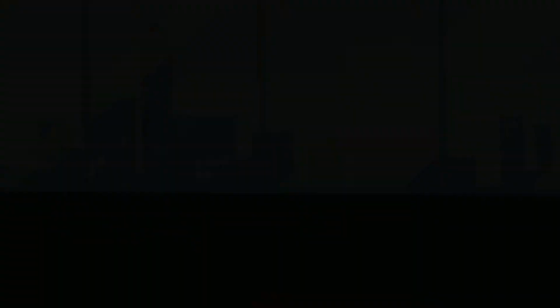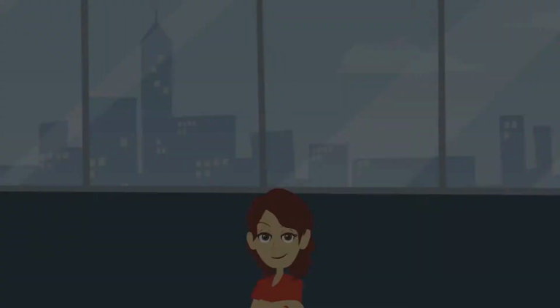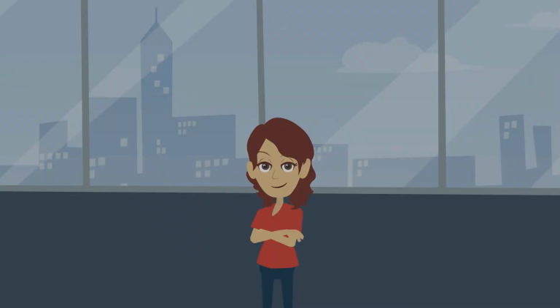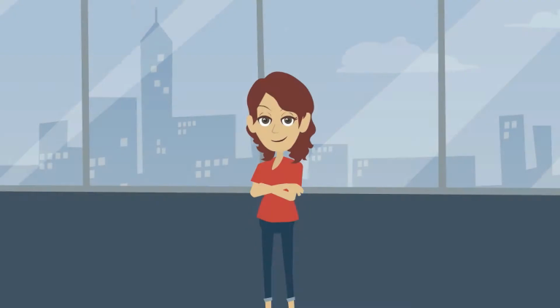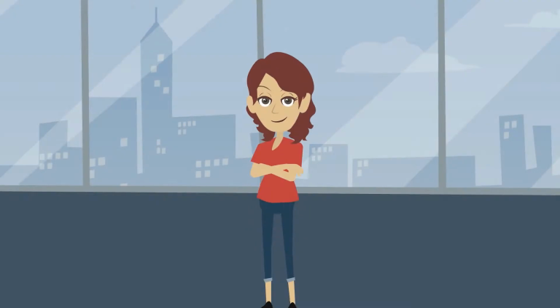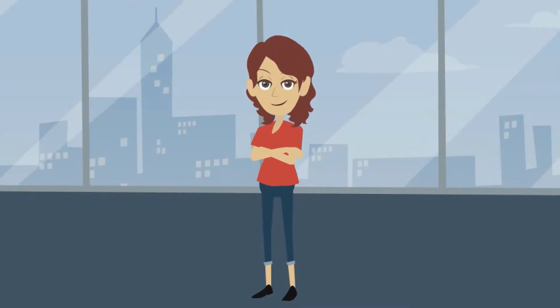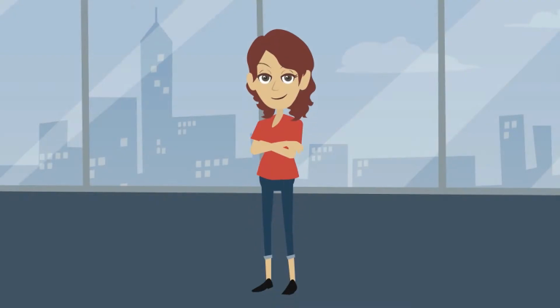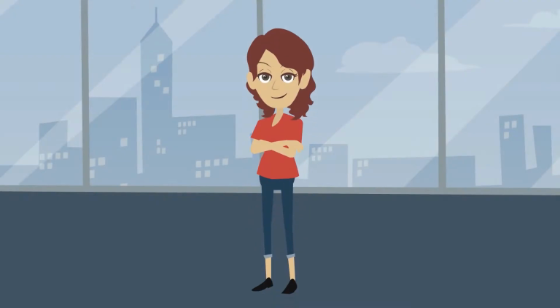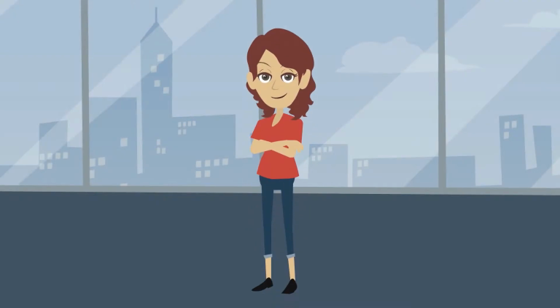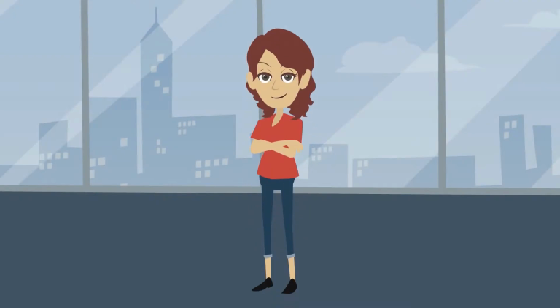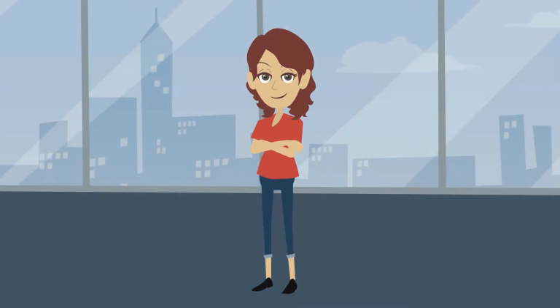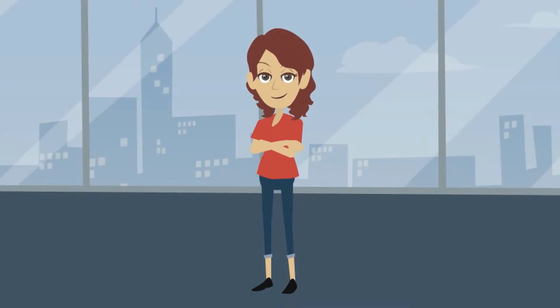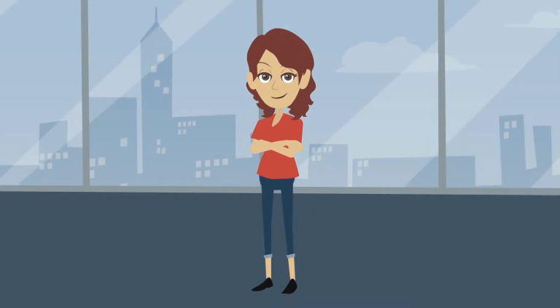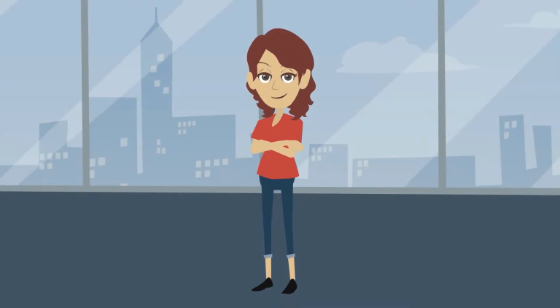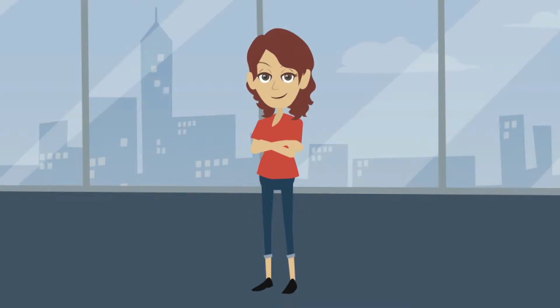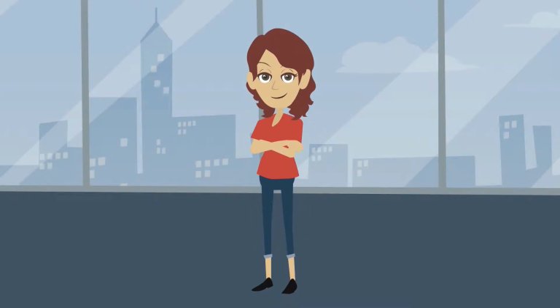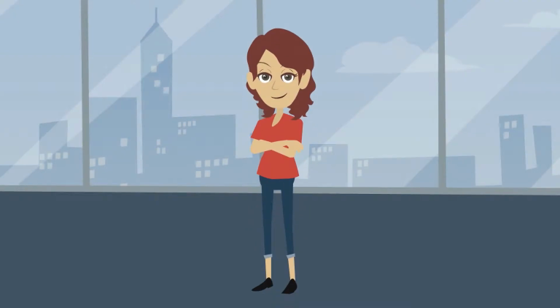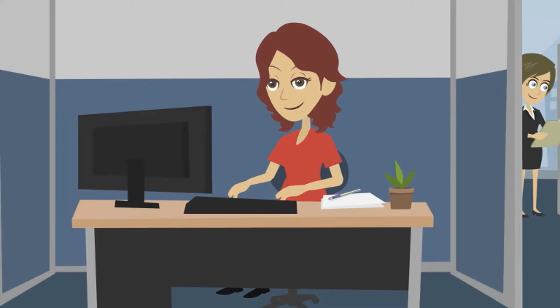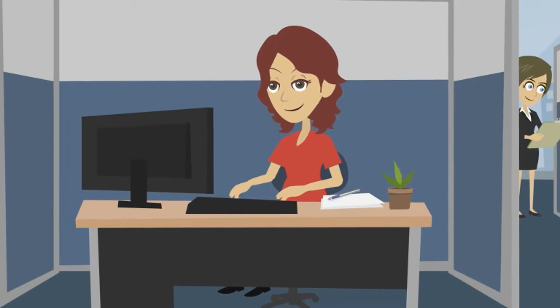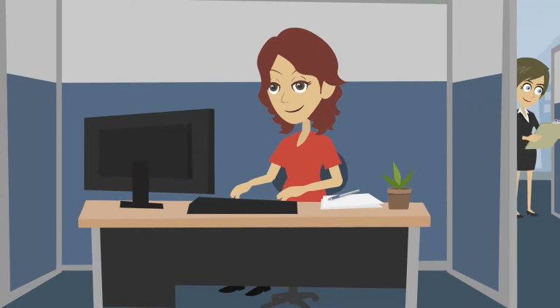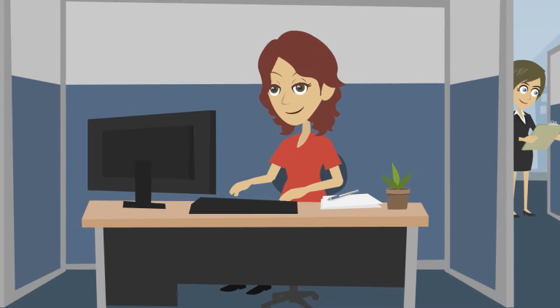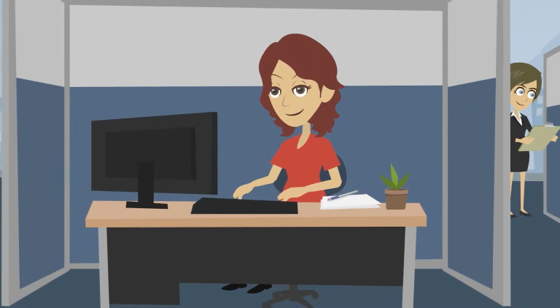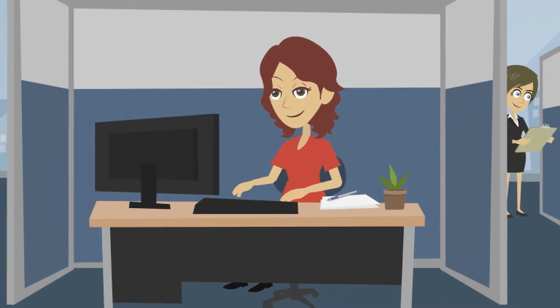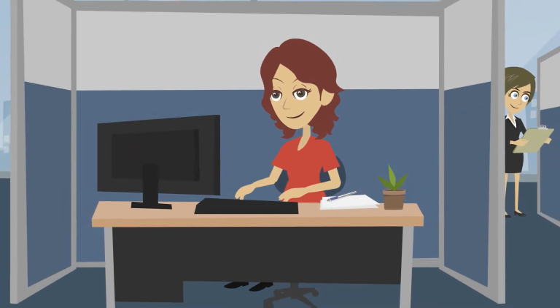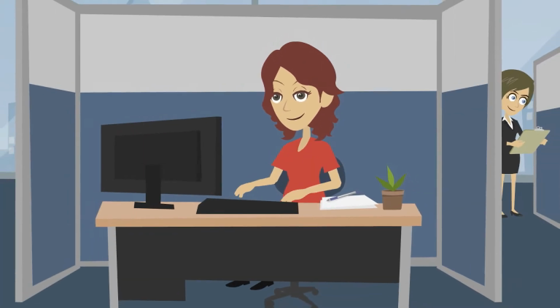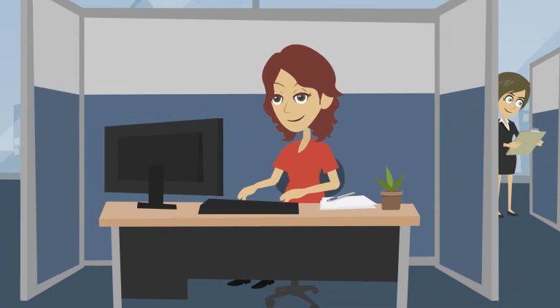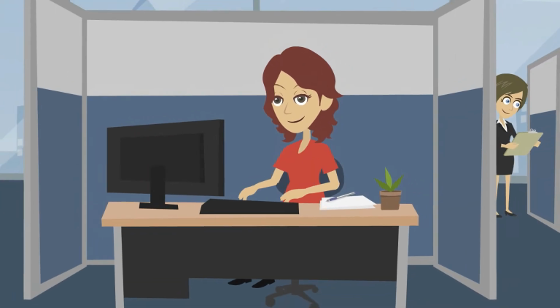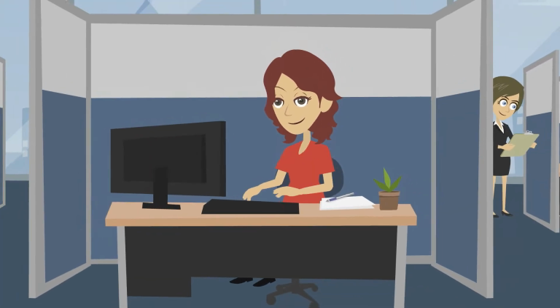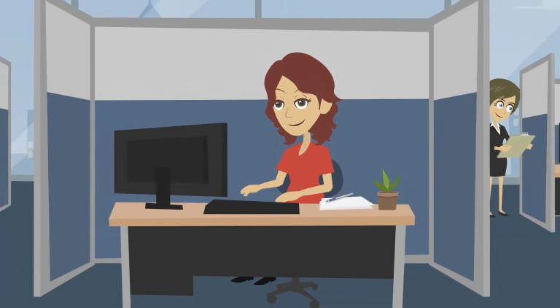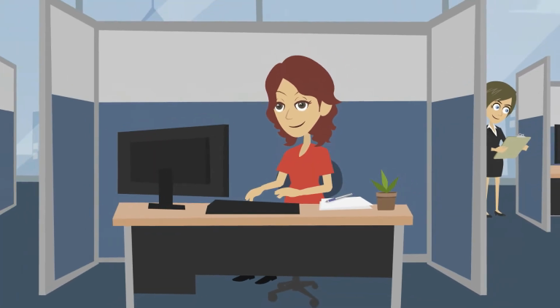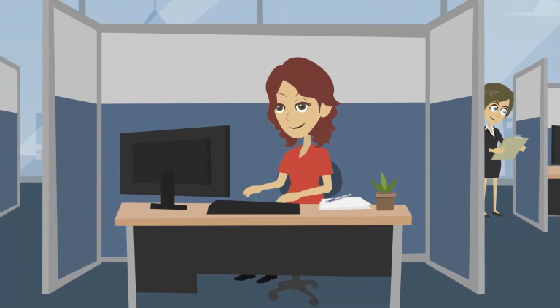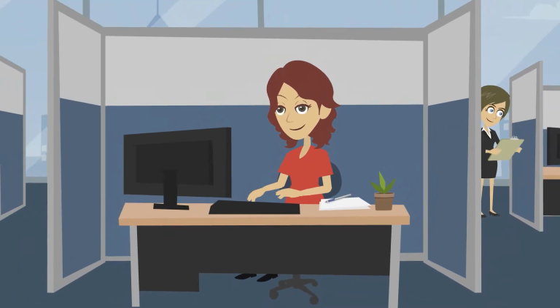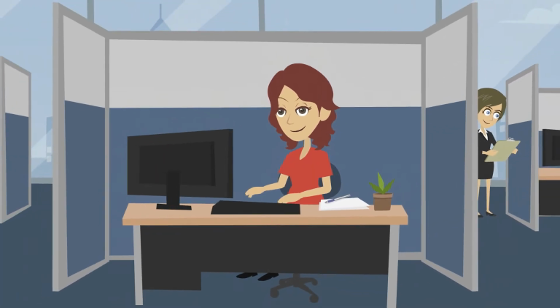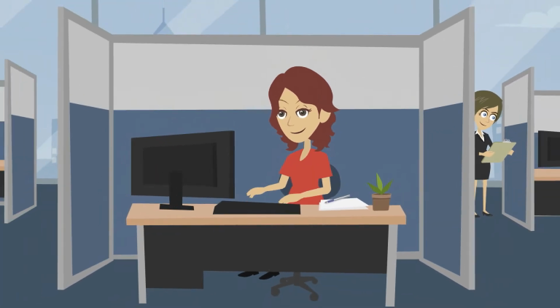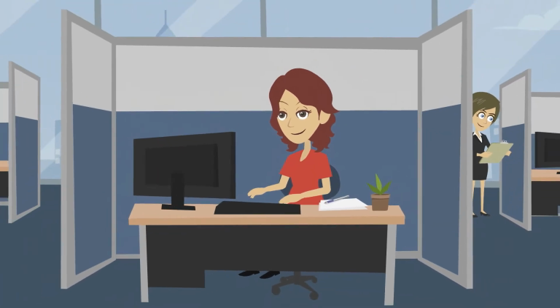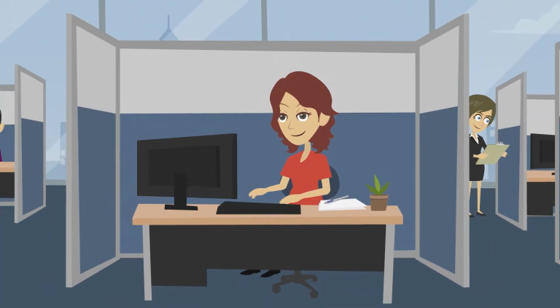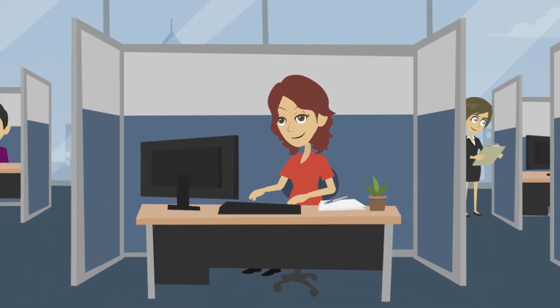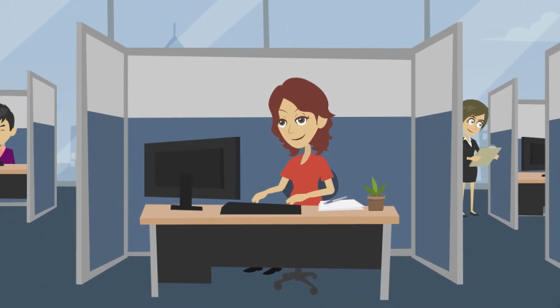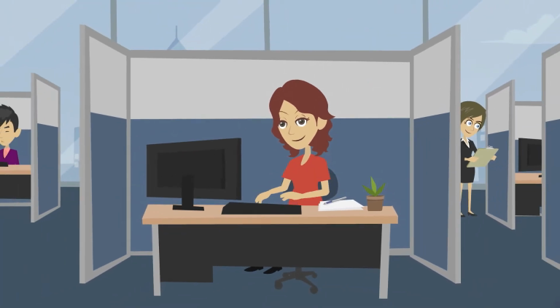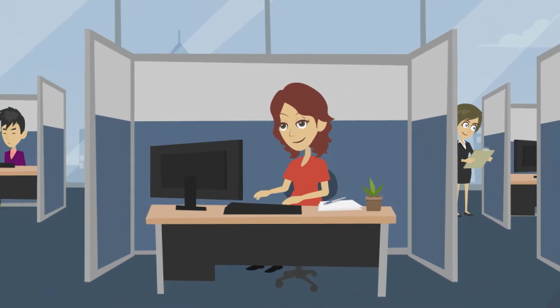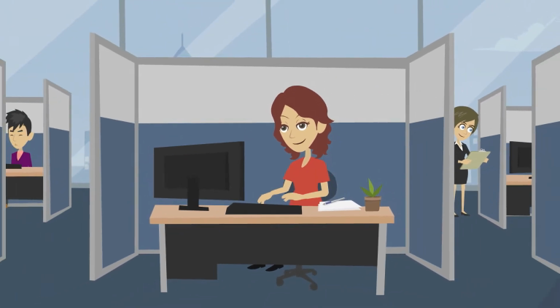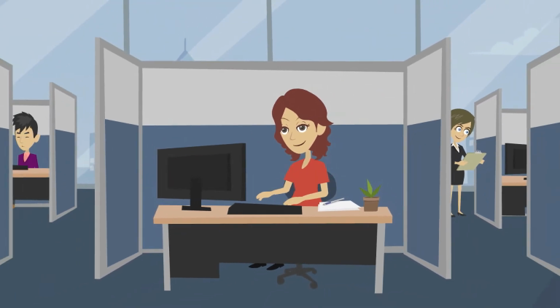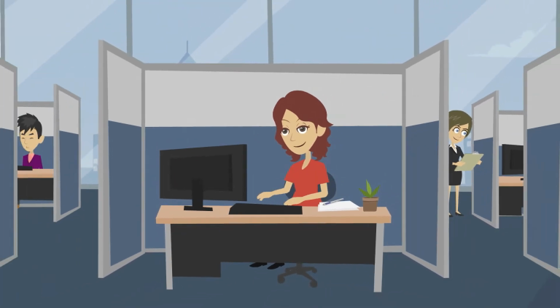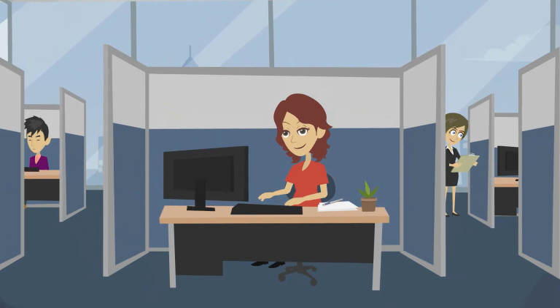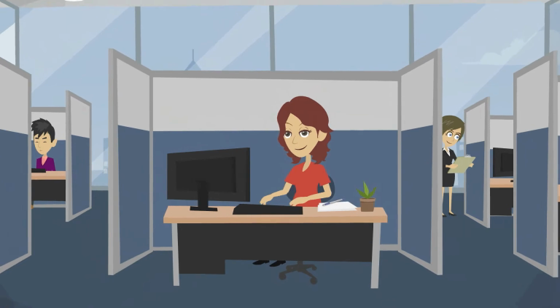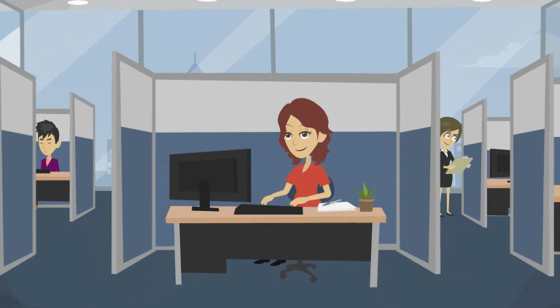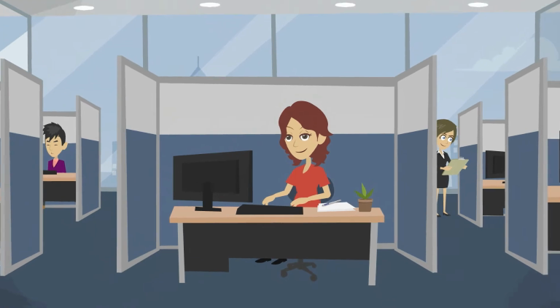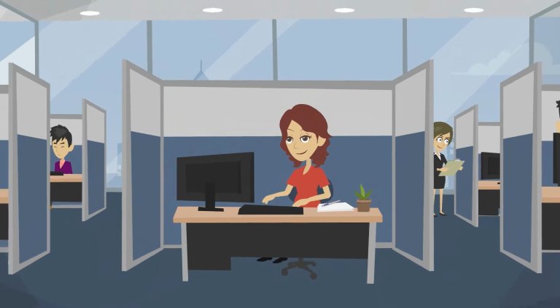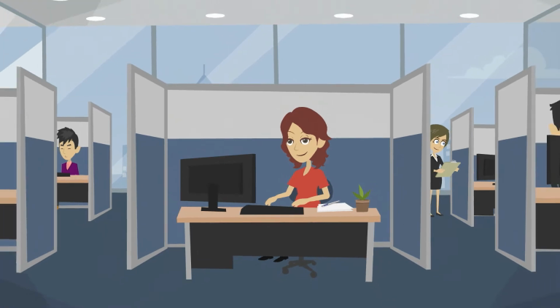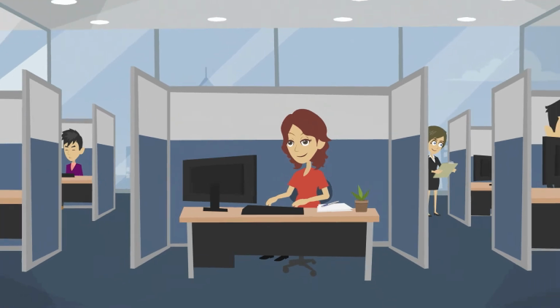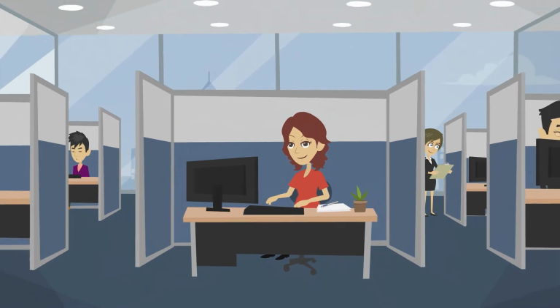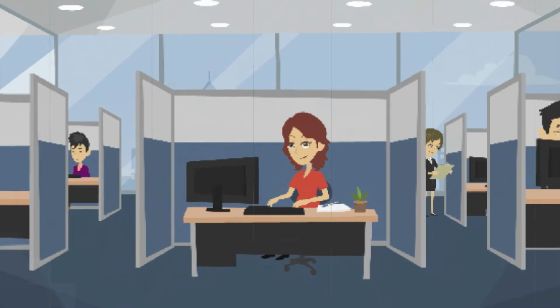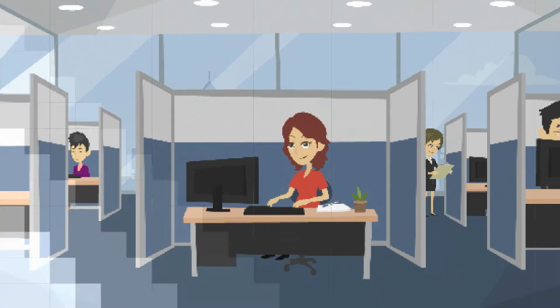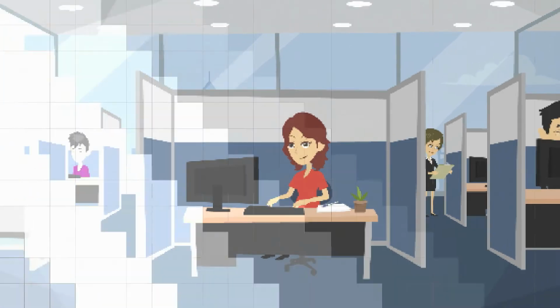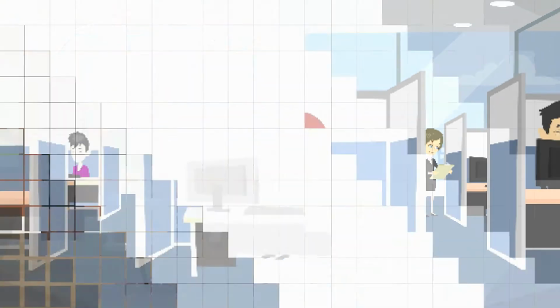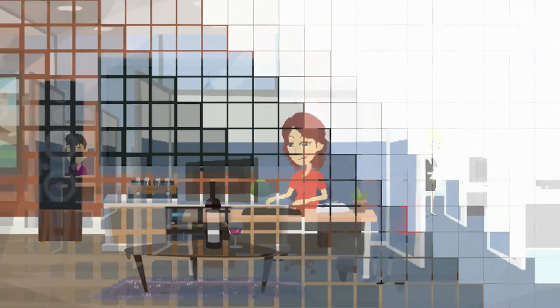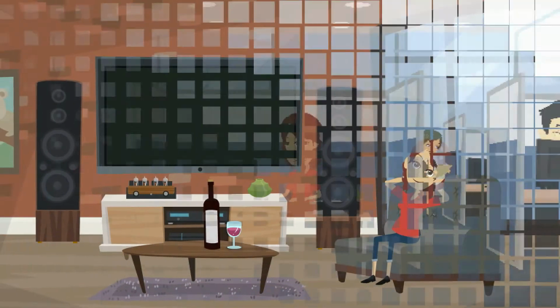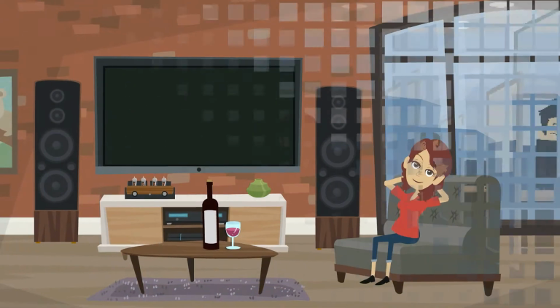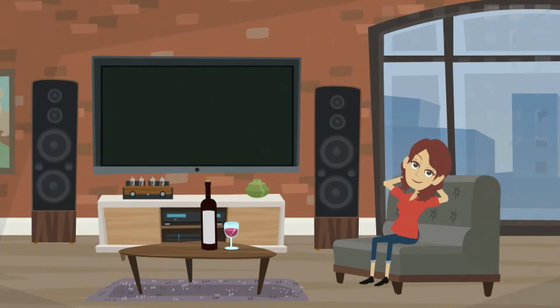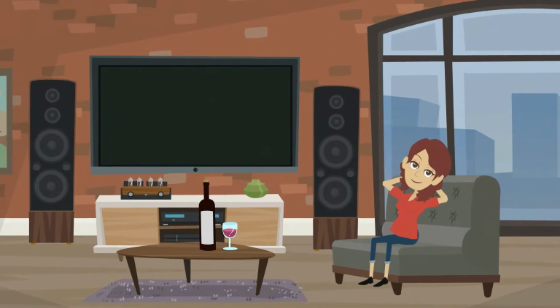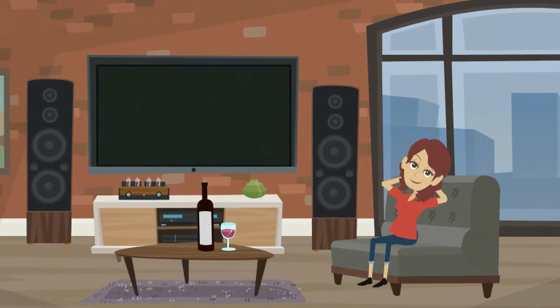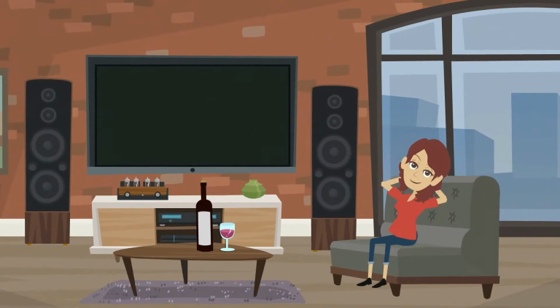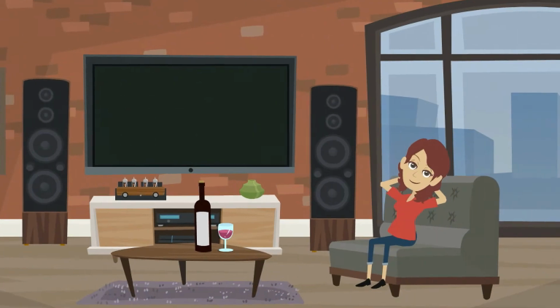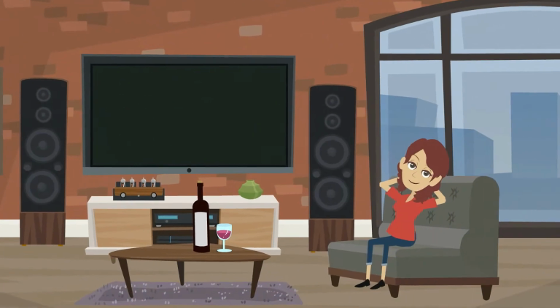Meet Lucy. She's a homeowner here in Charleston, South Carolina and just got a new job in Atlanta, Georgia. This is Lucy's home.